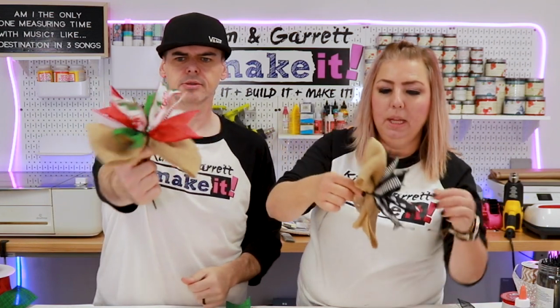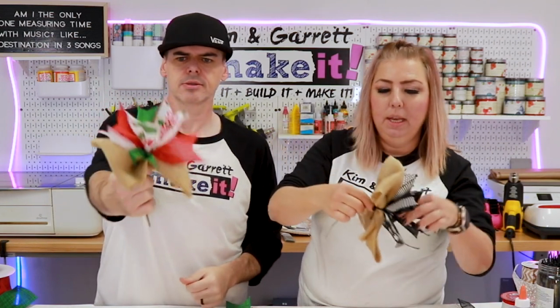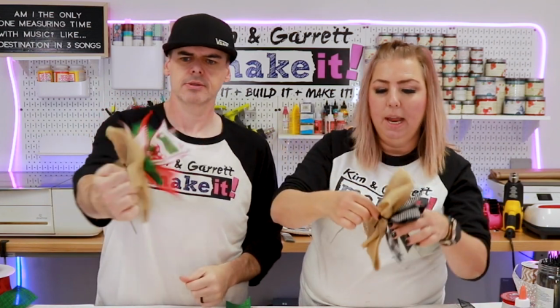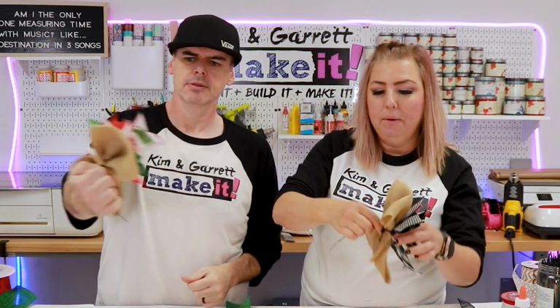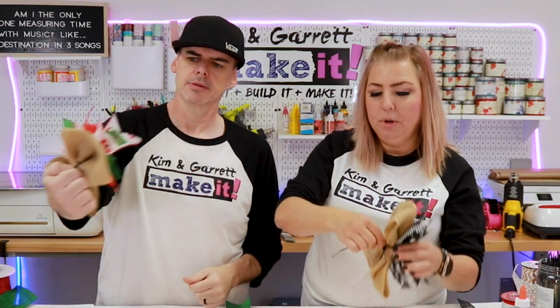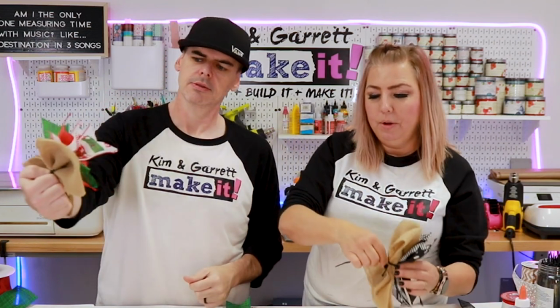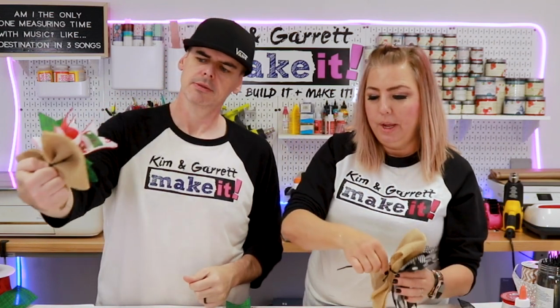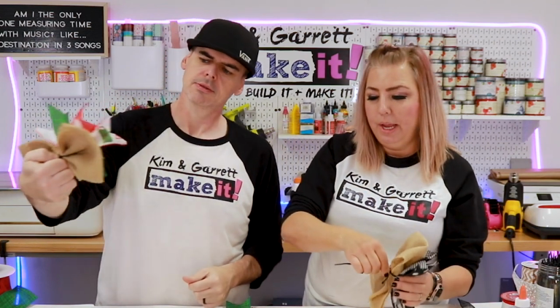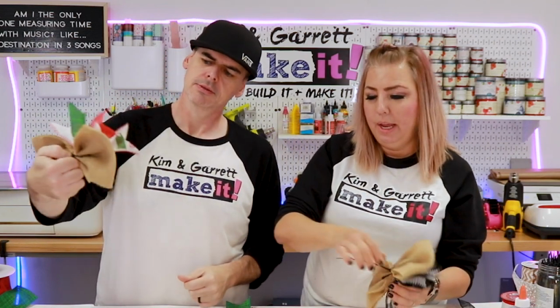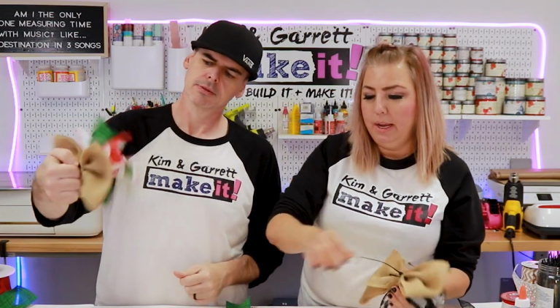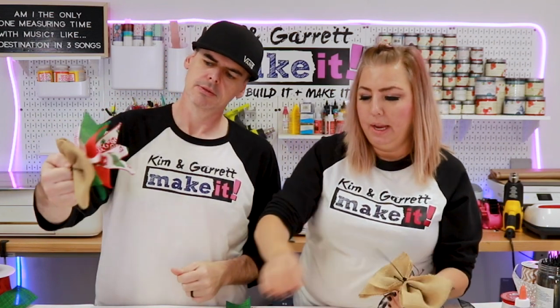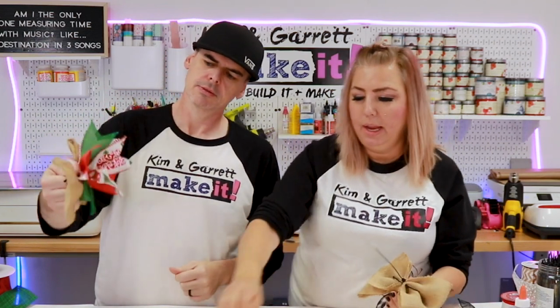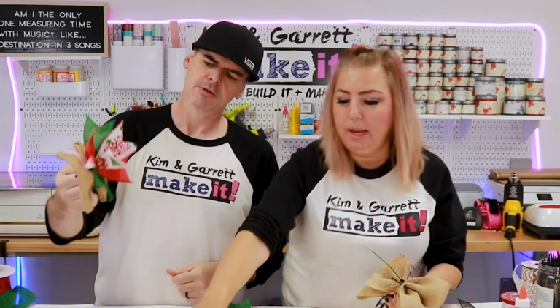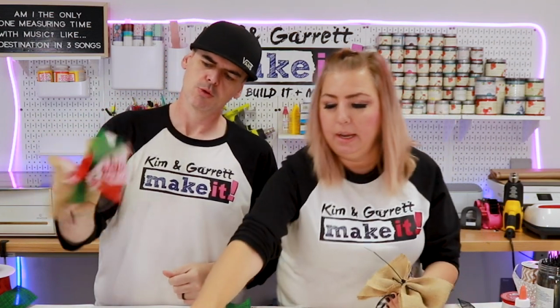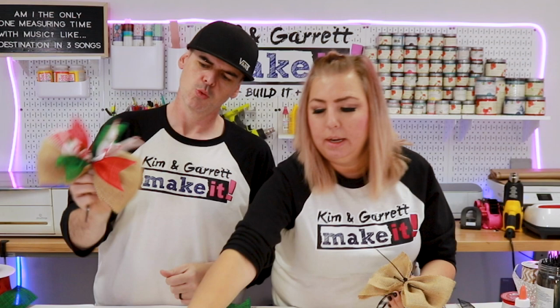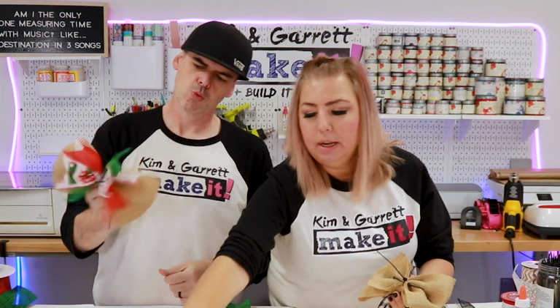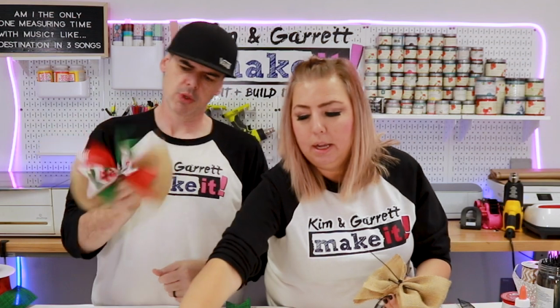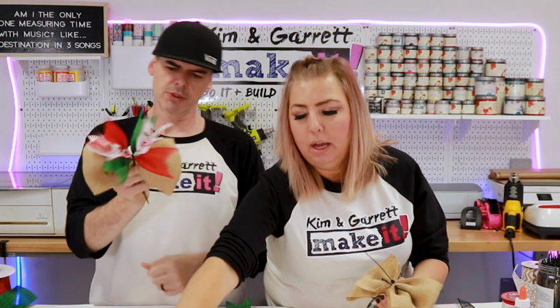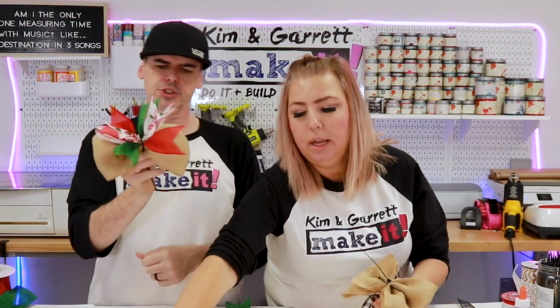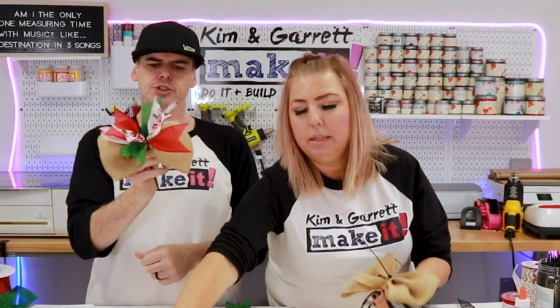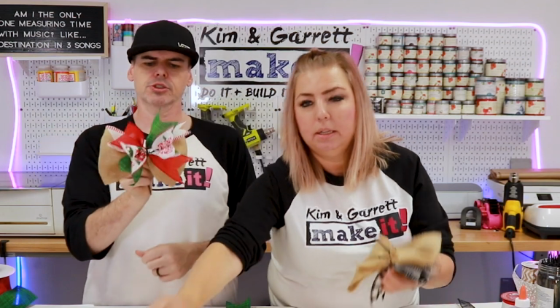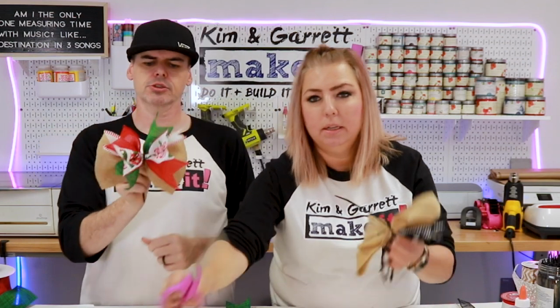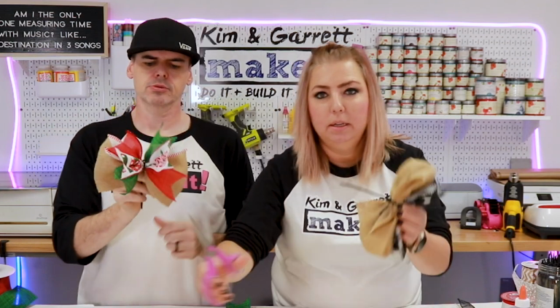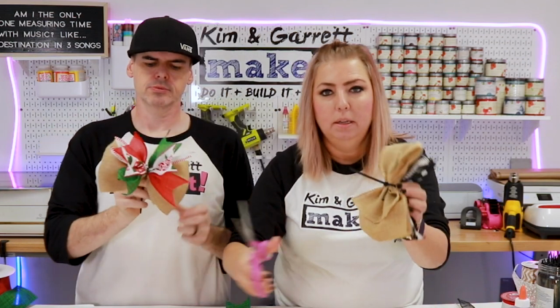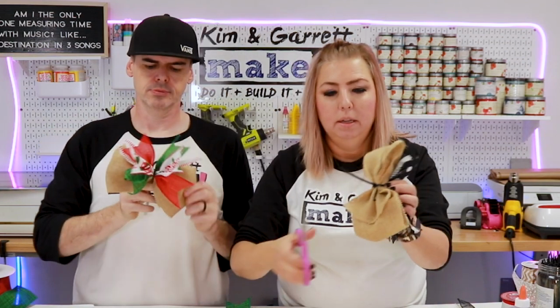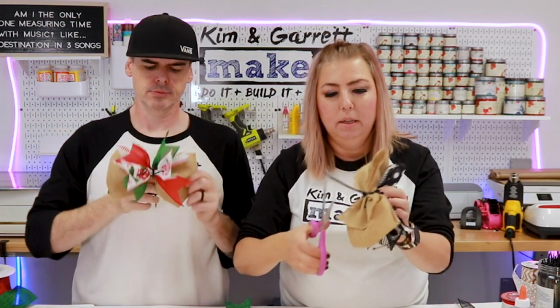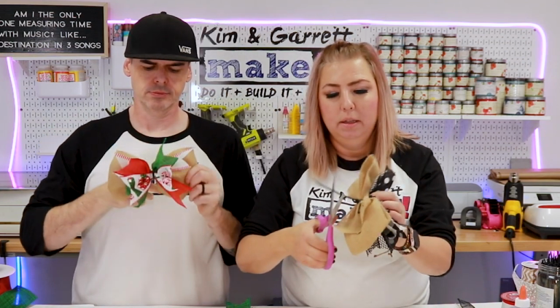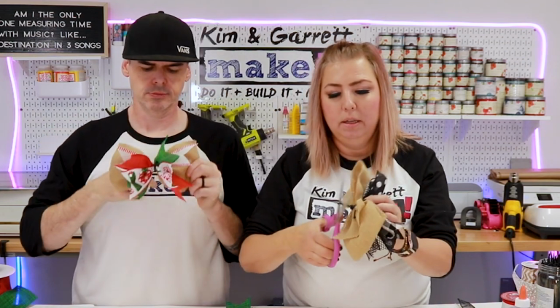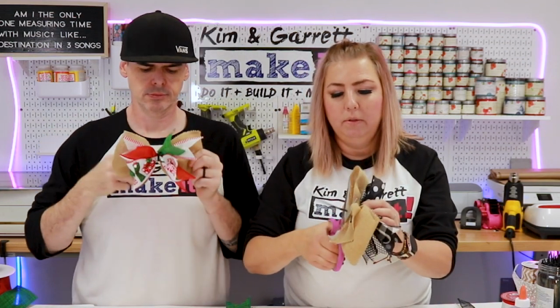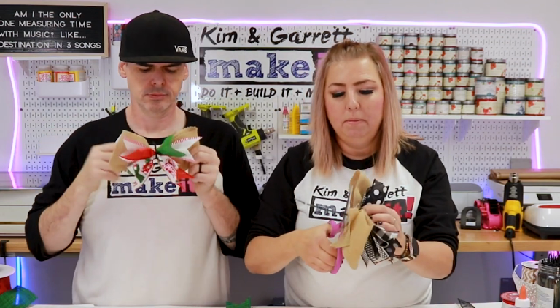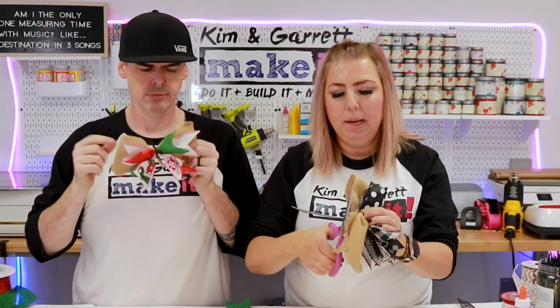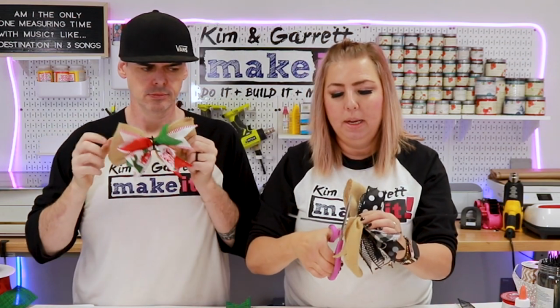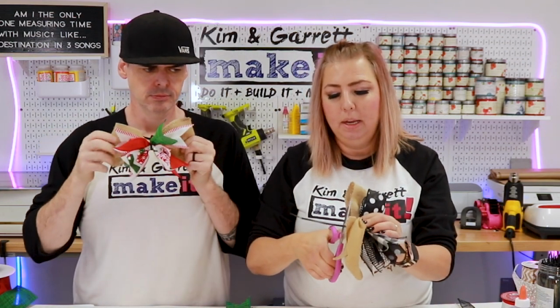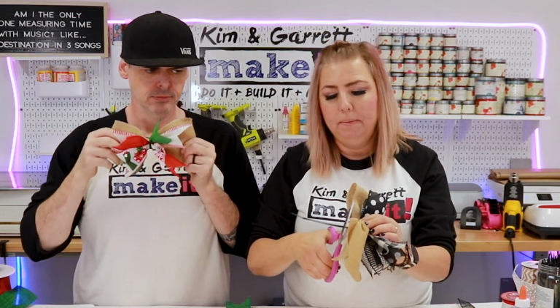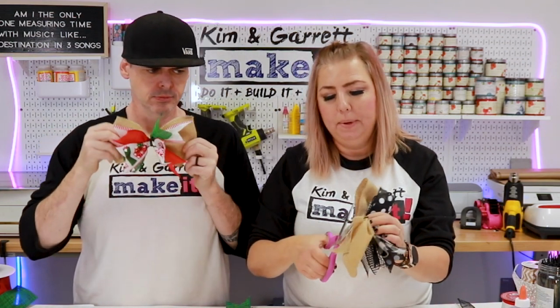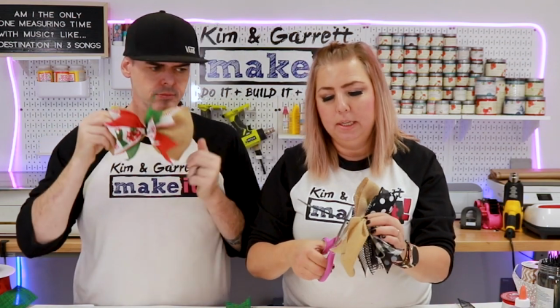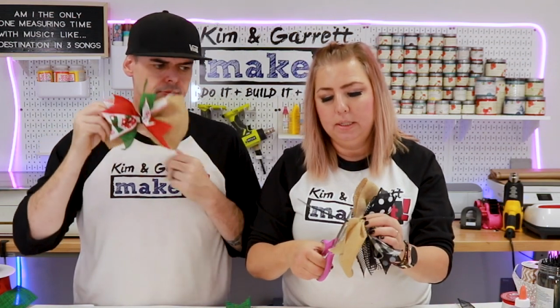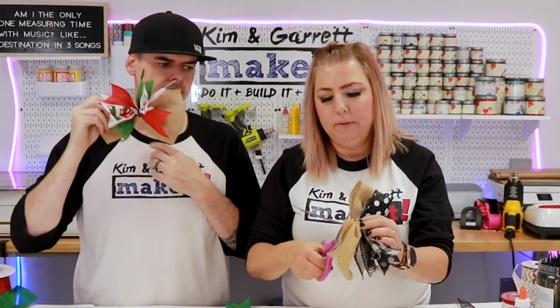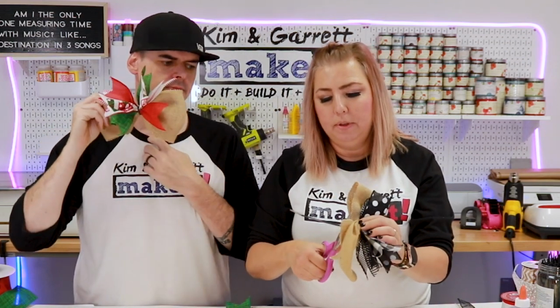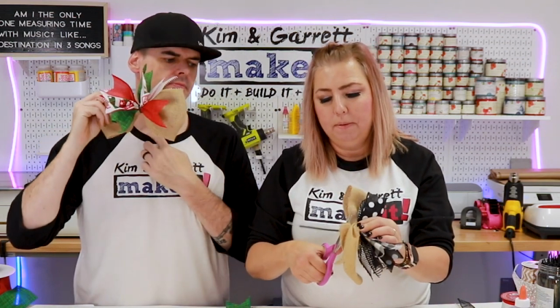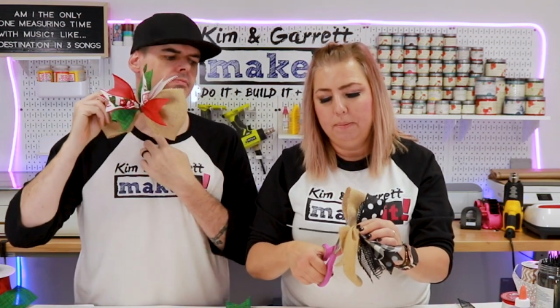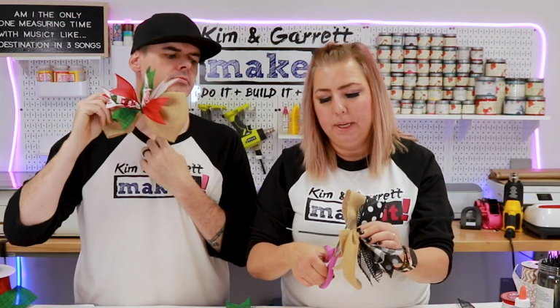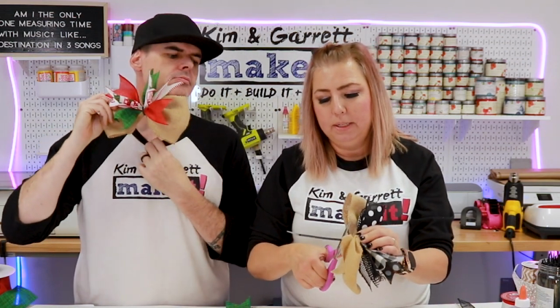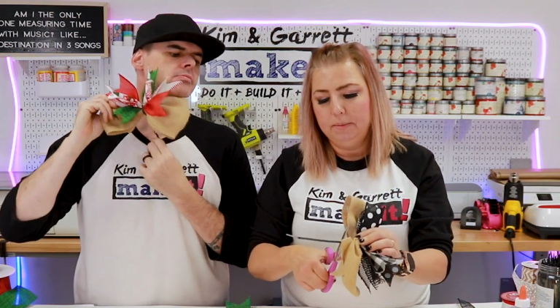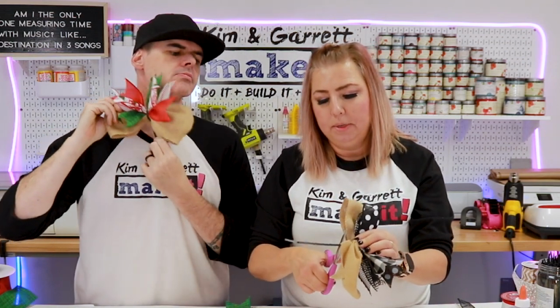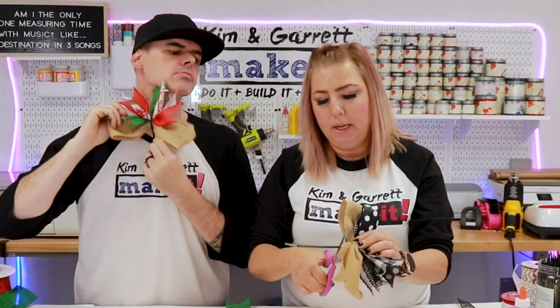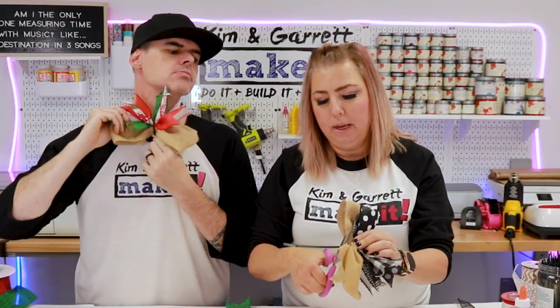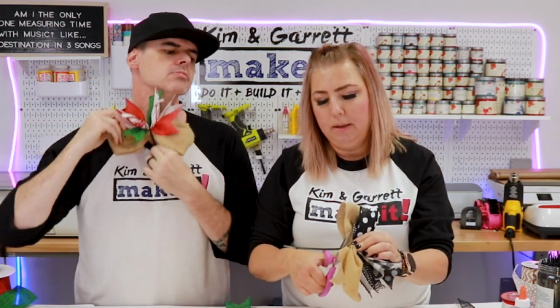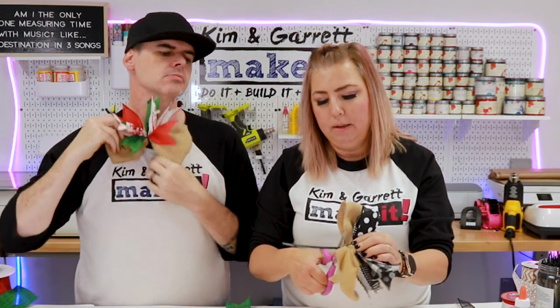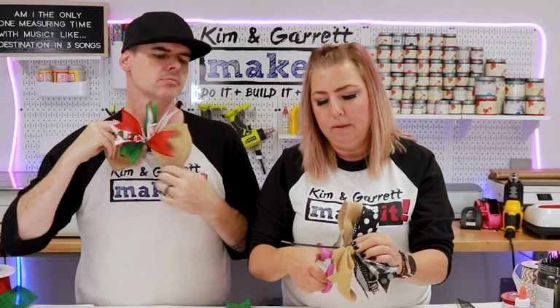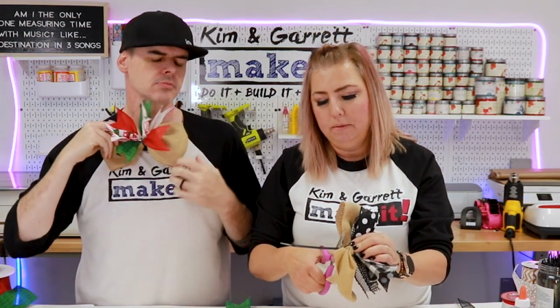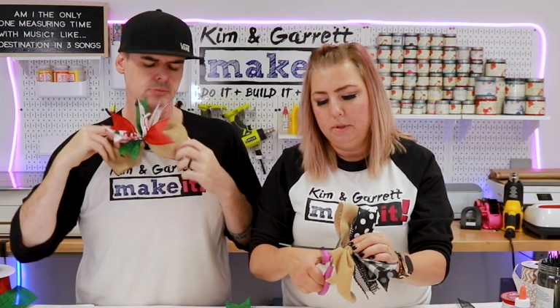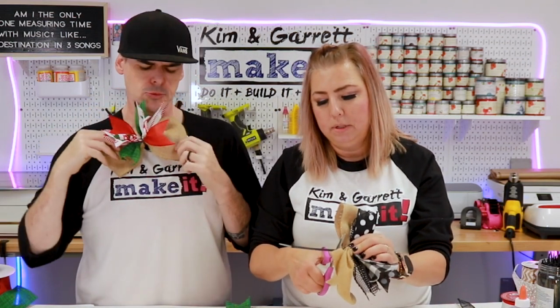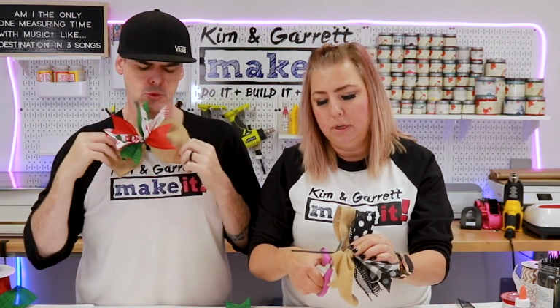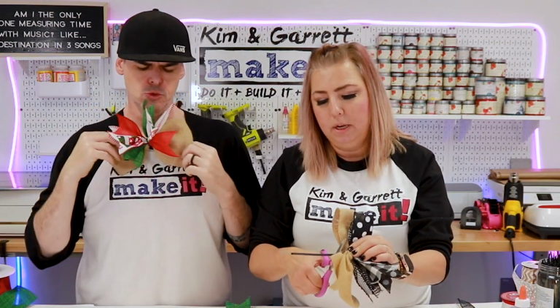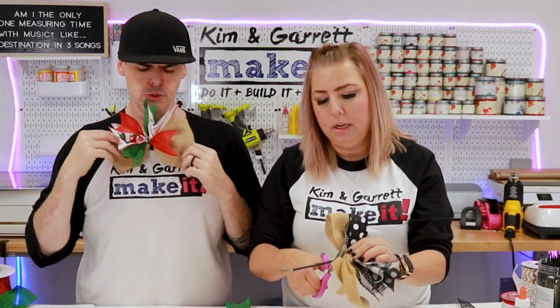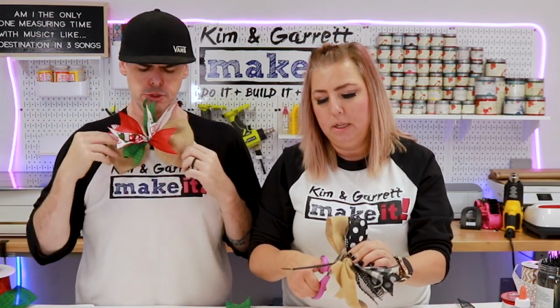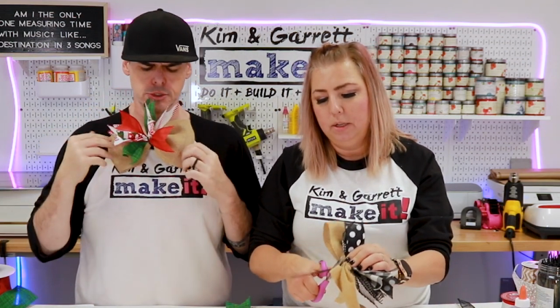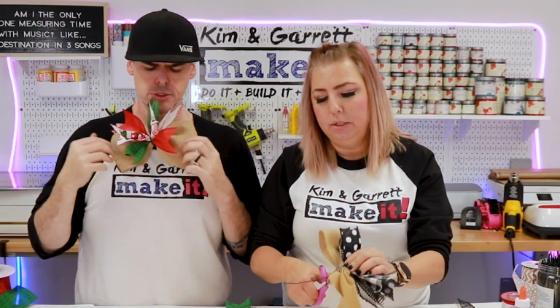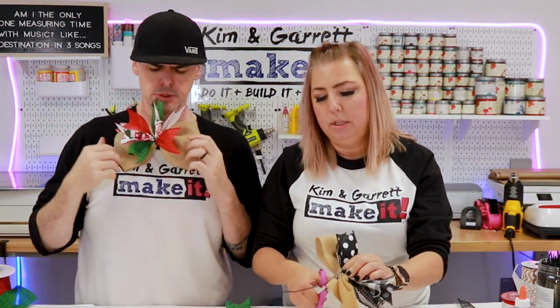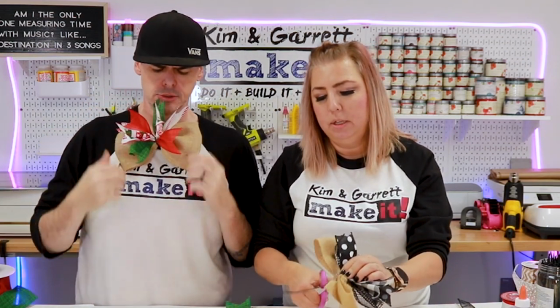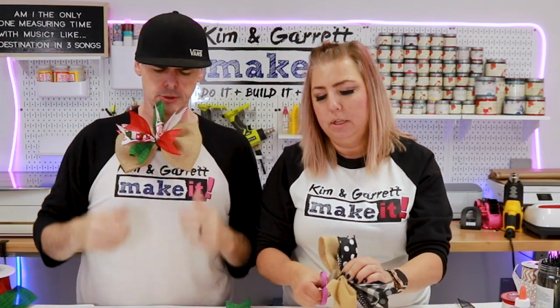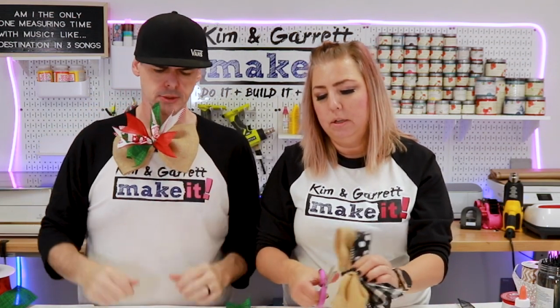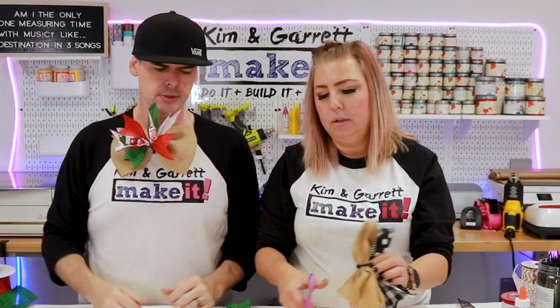Cut the remaining piece of the big zip tie close to the head.